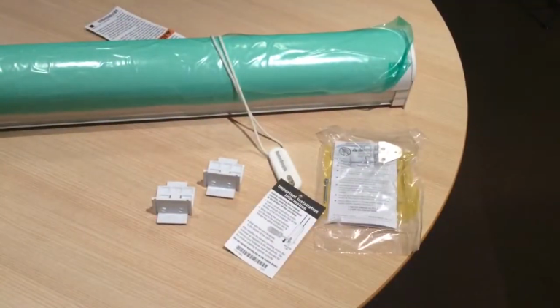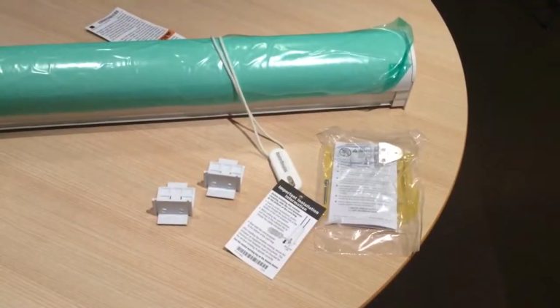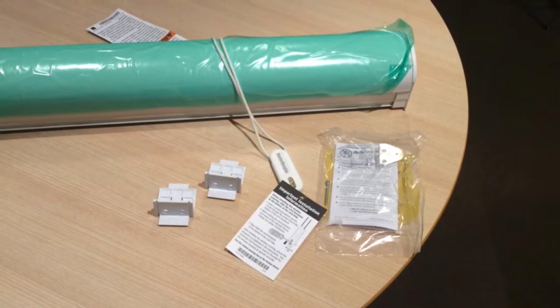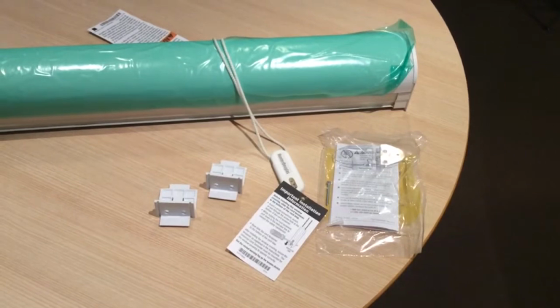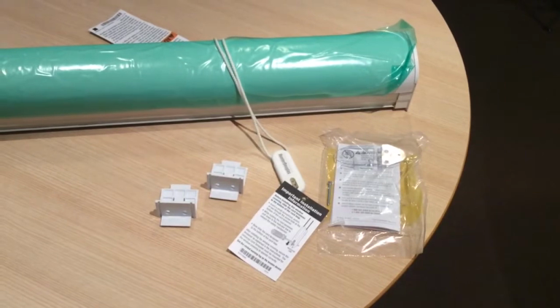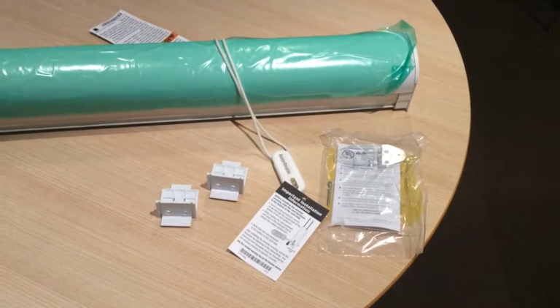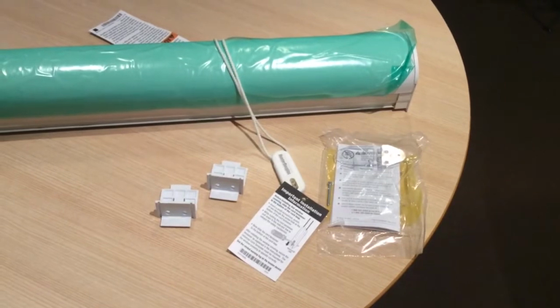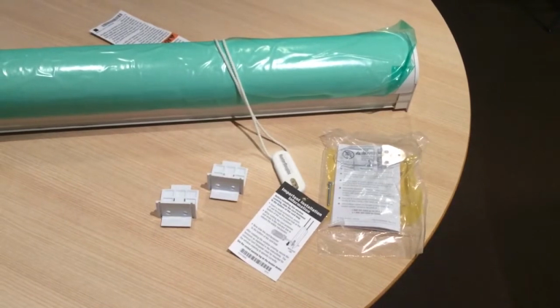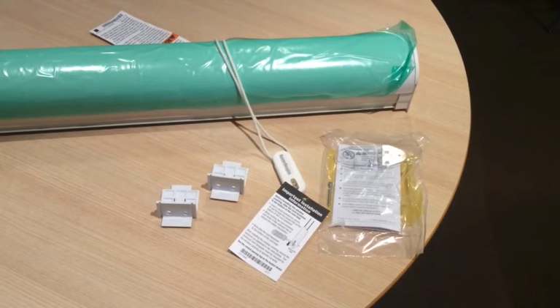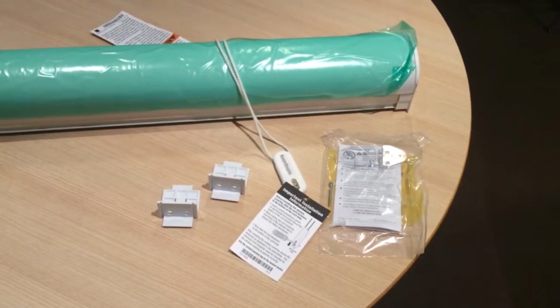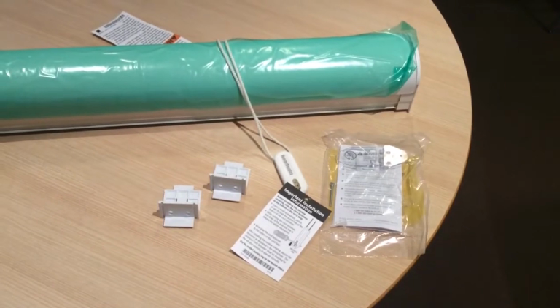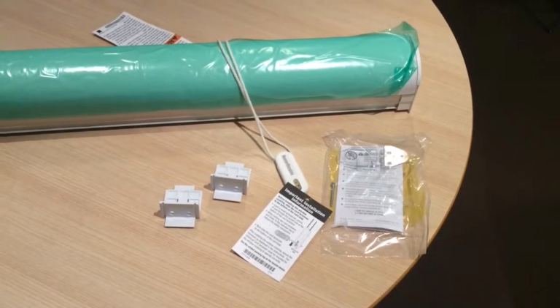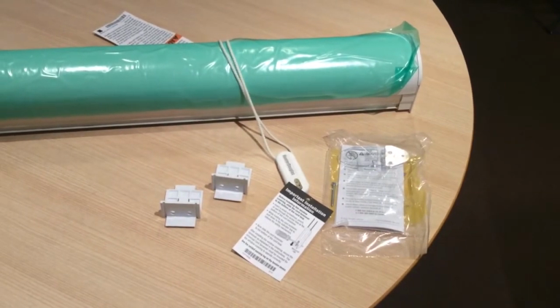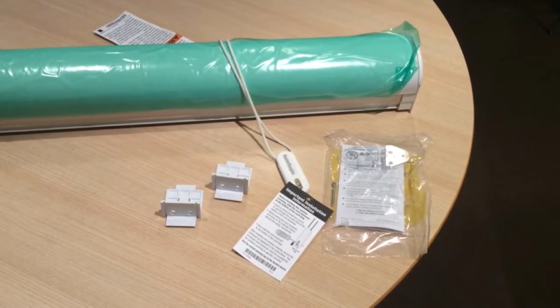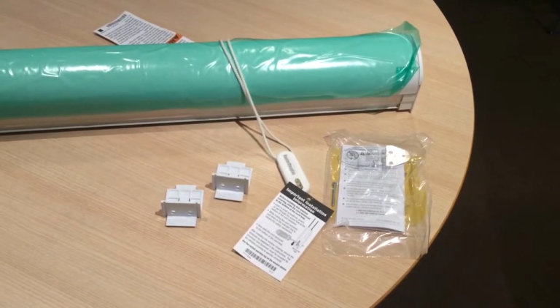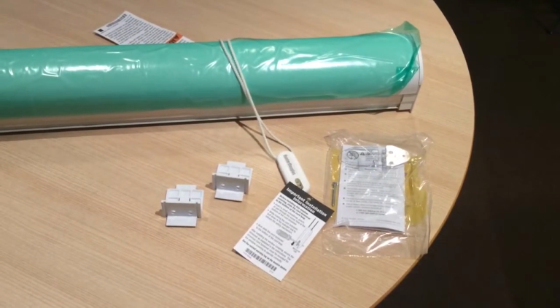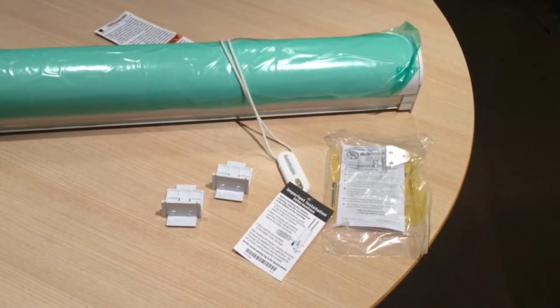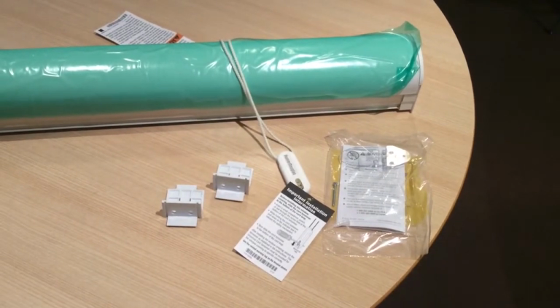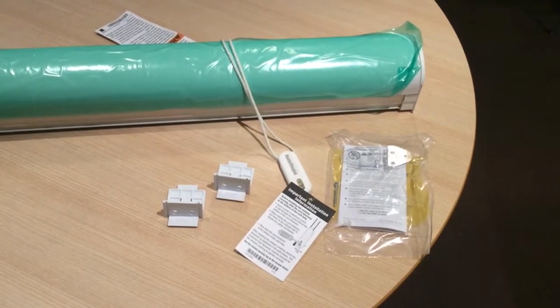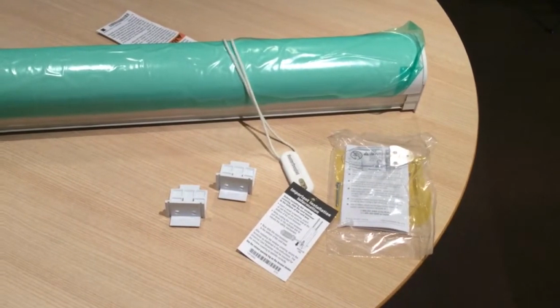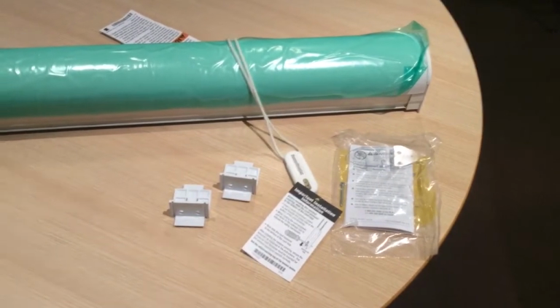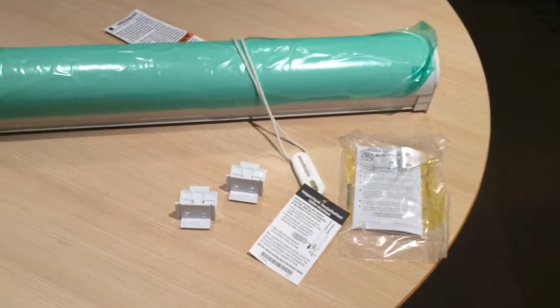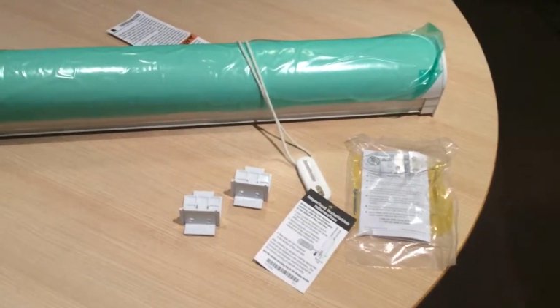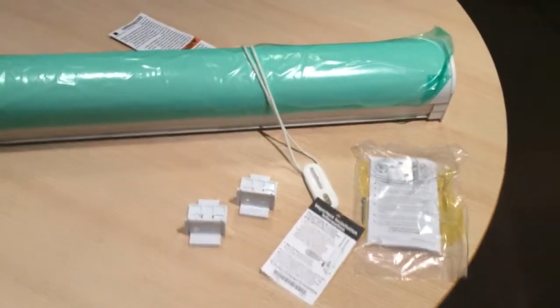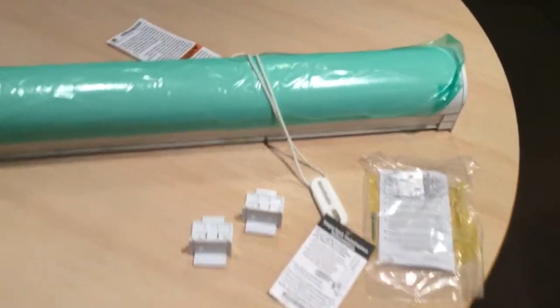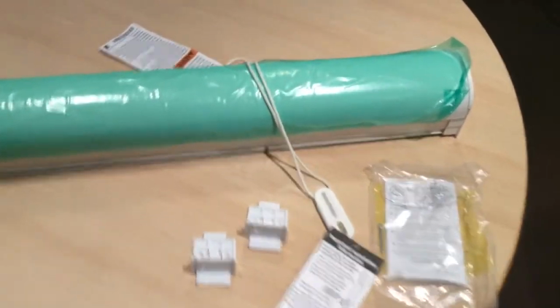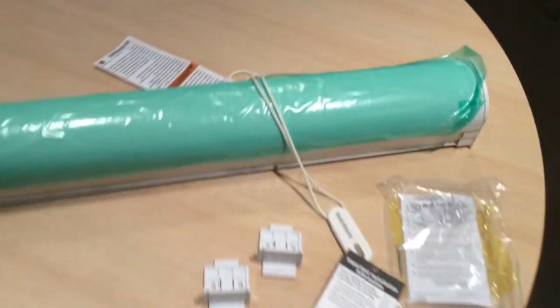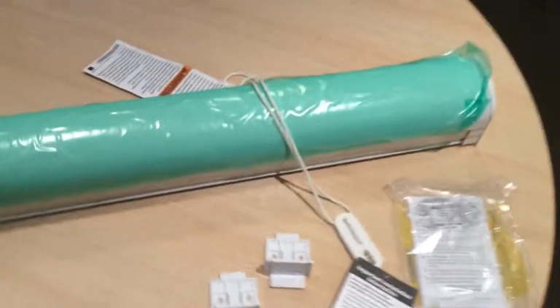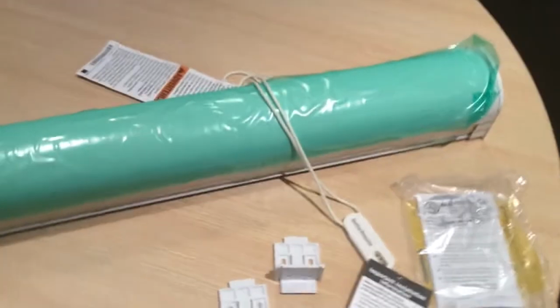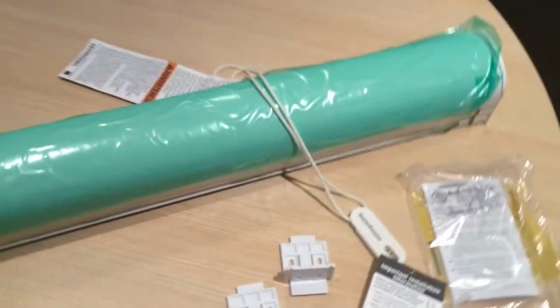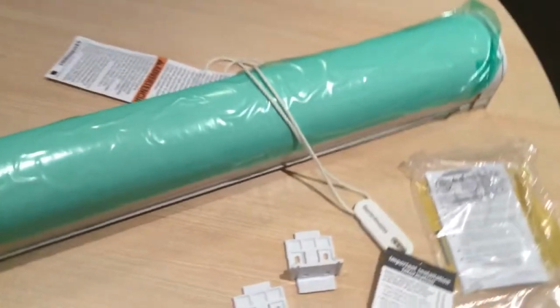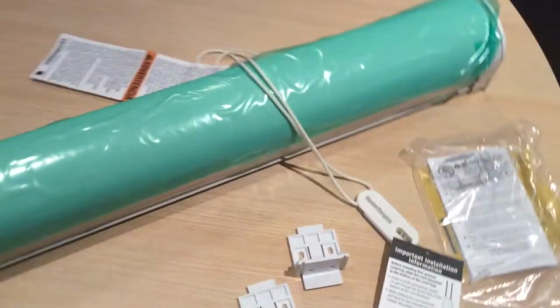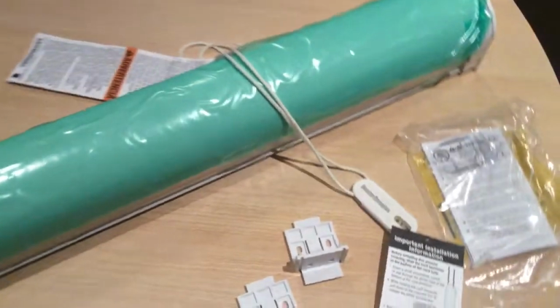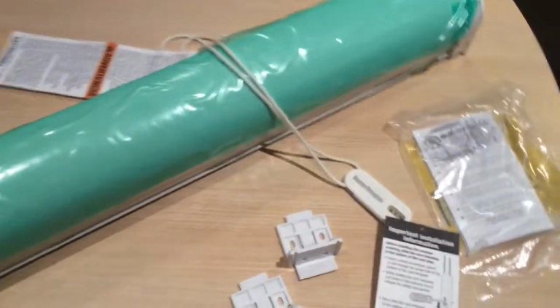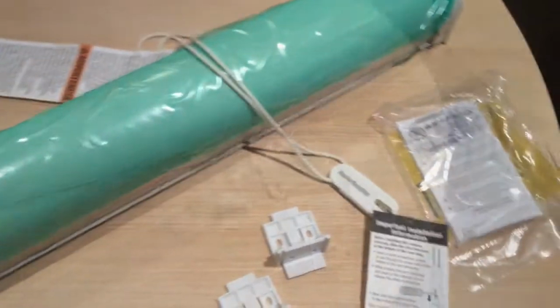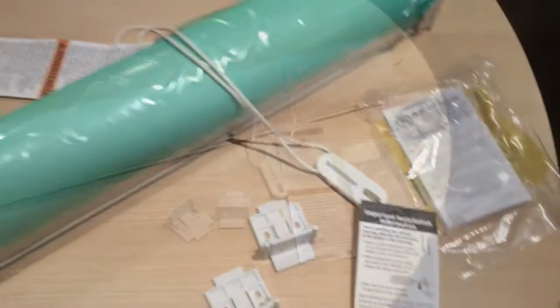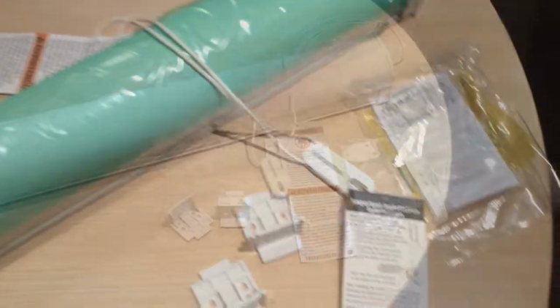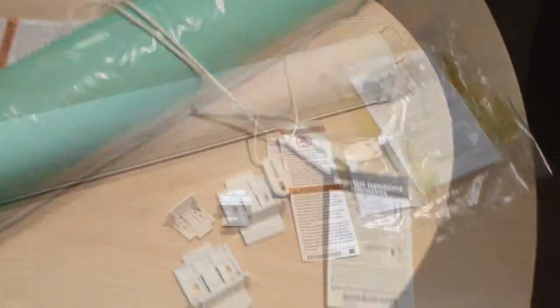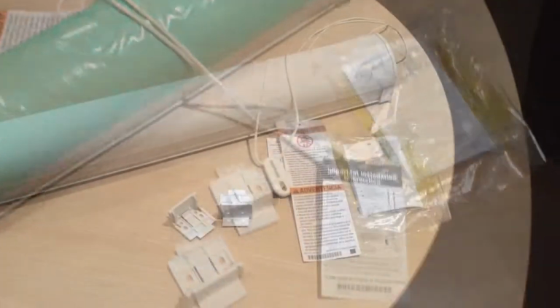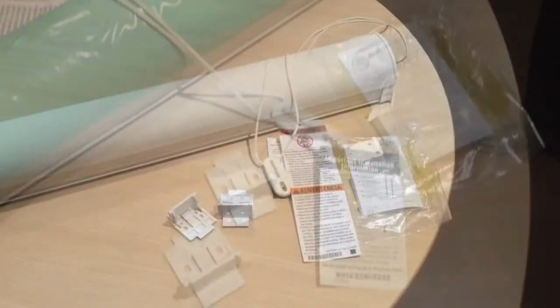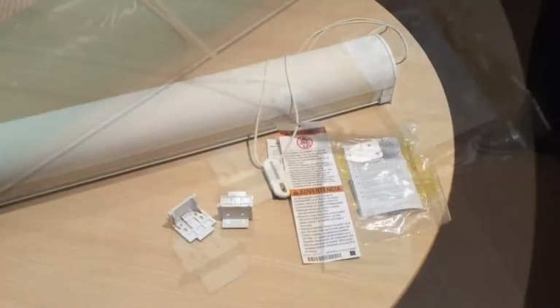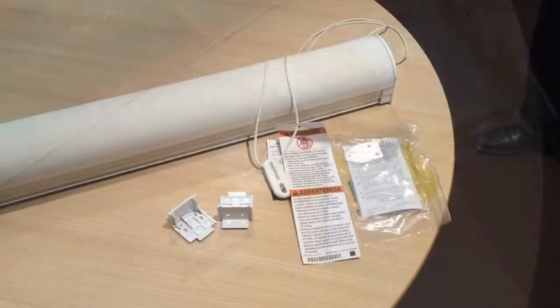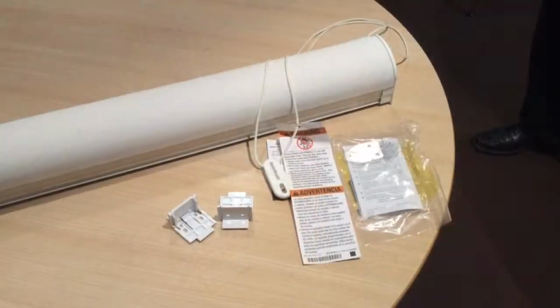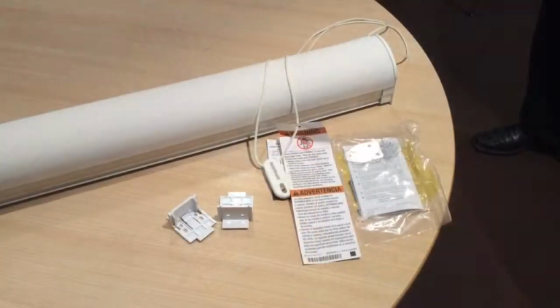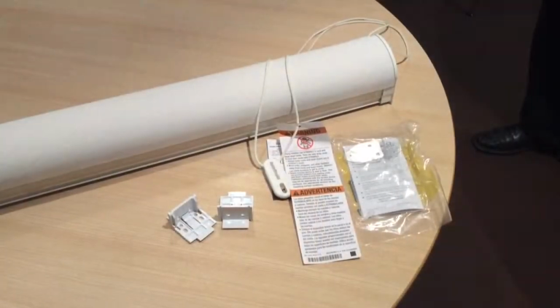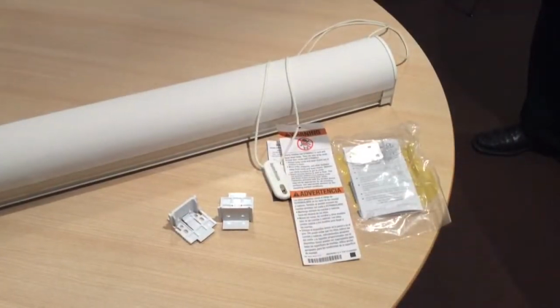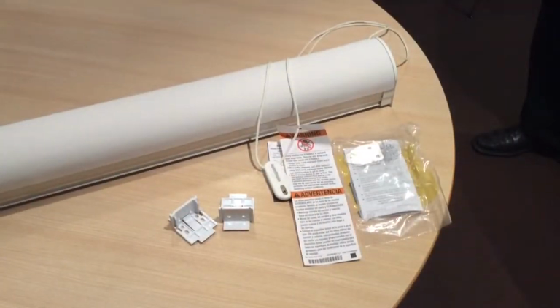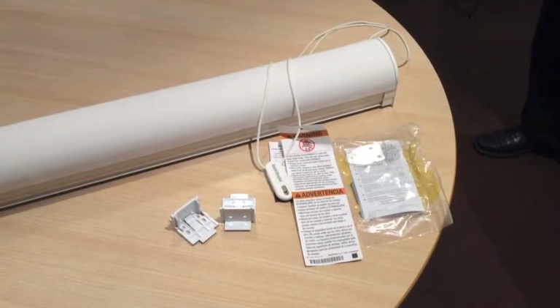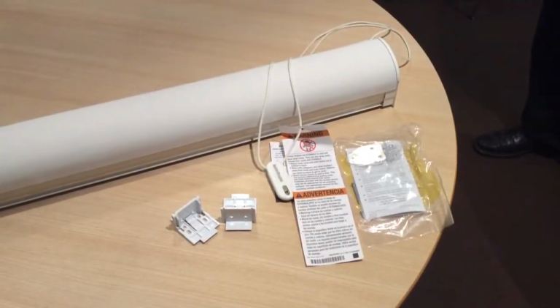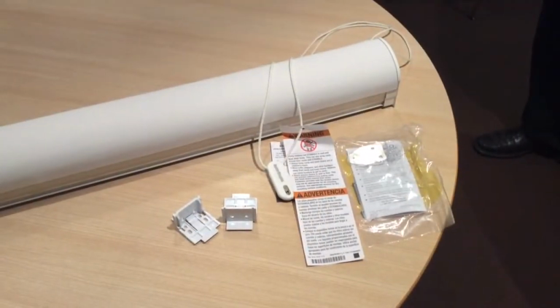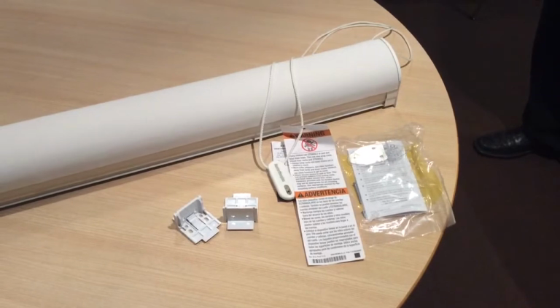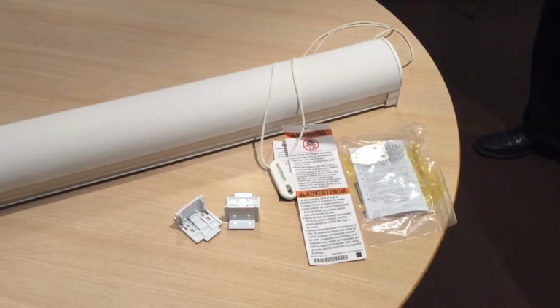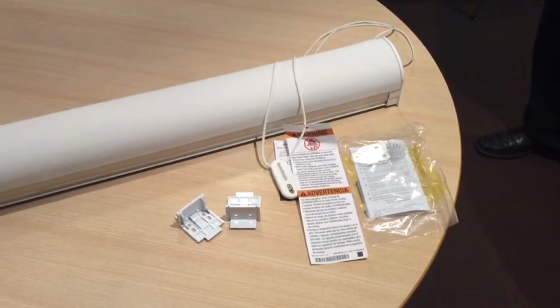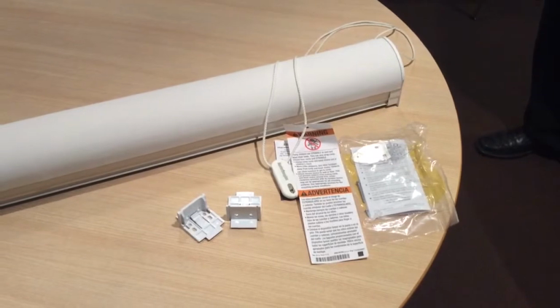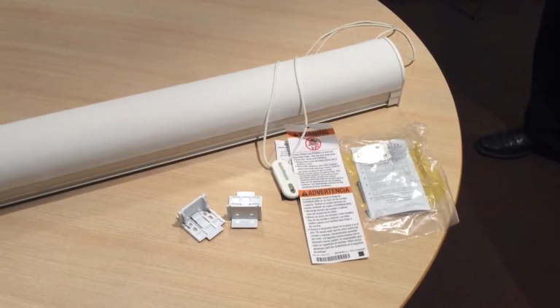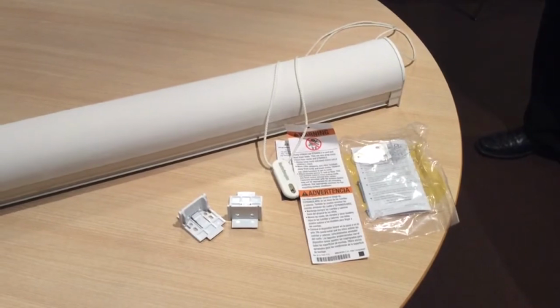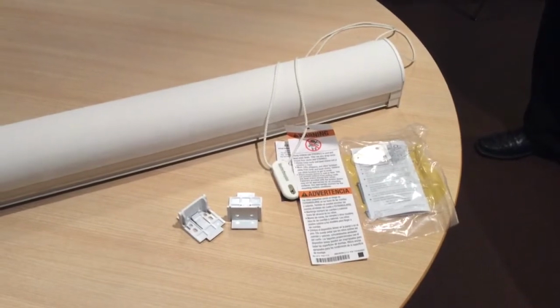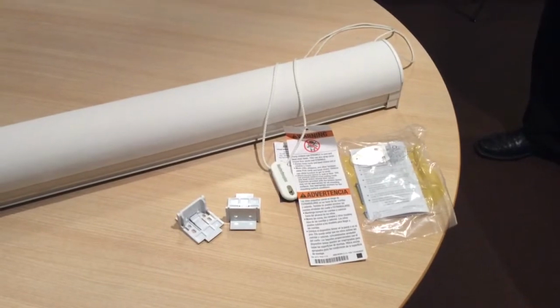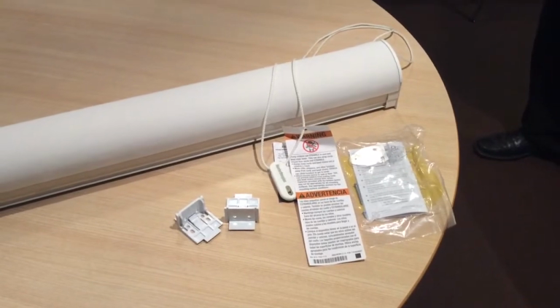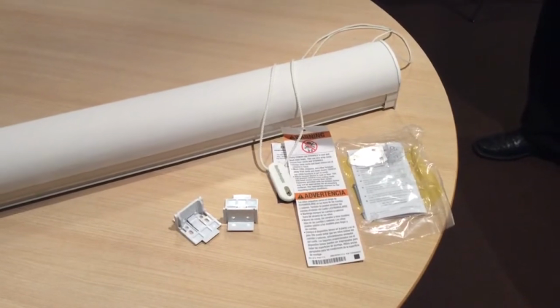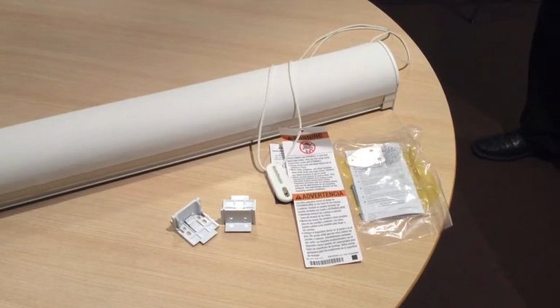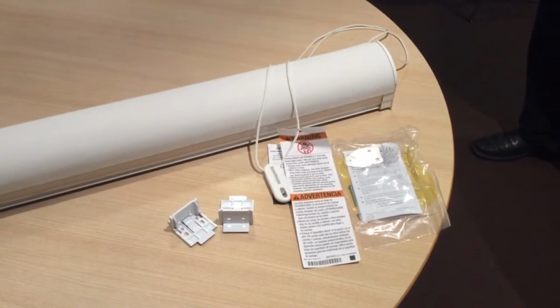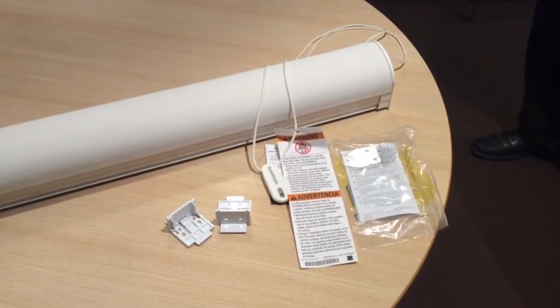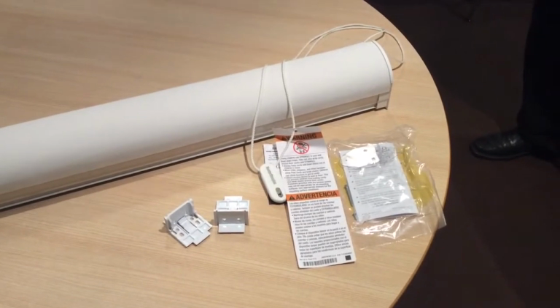Packaging will include all brackets and relevant hardware. The head rail will come with a protective covering which can be removed after installation.